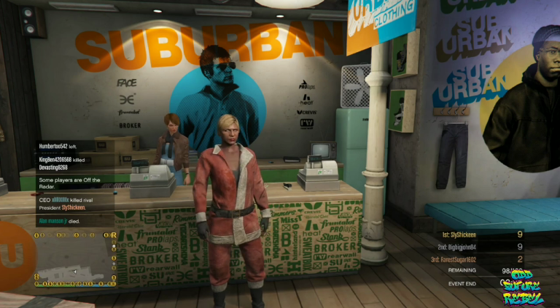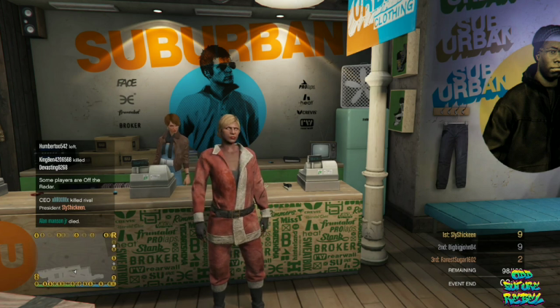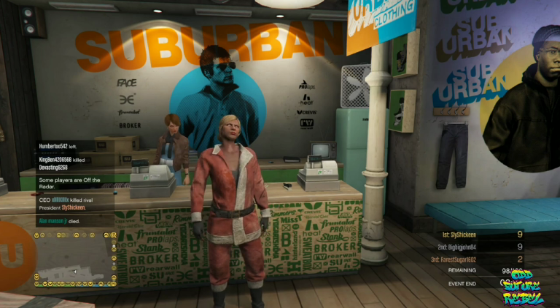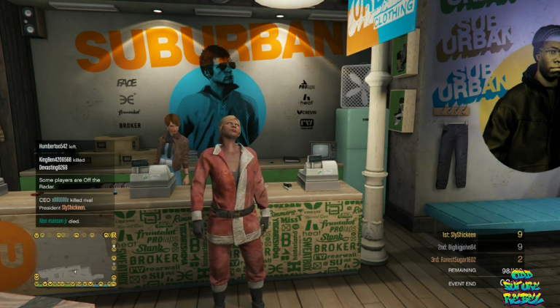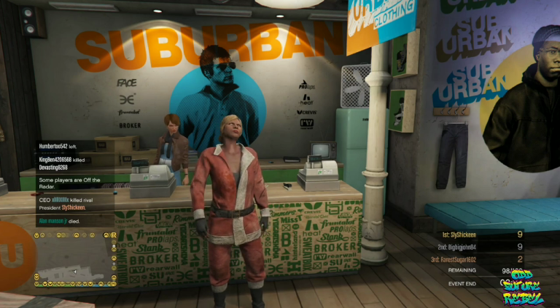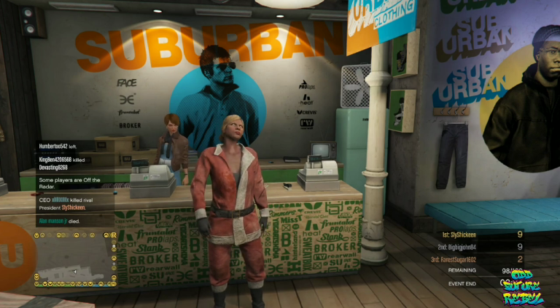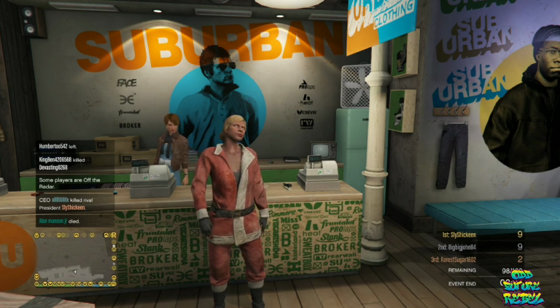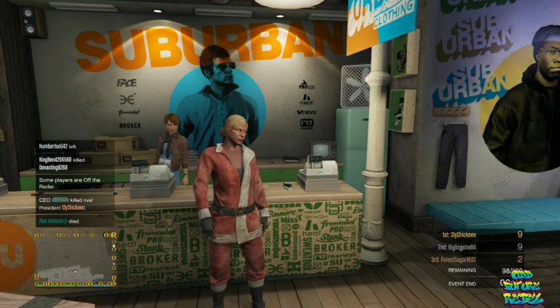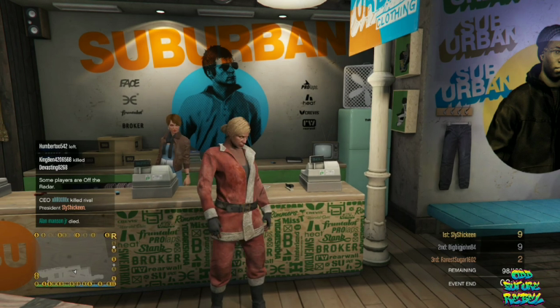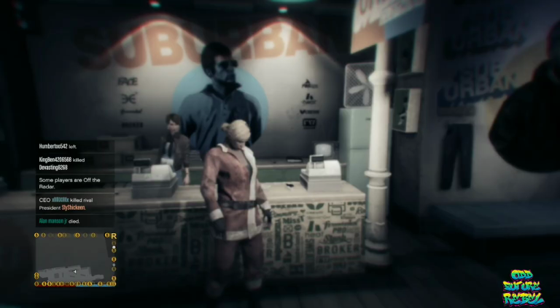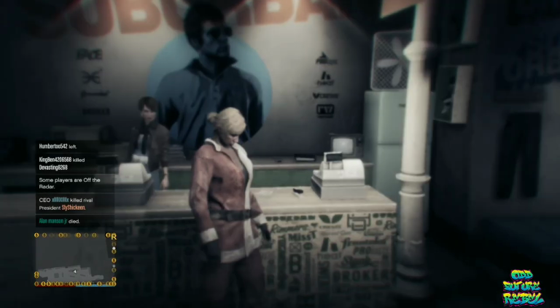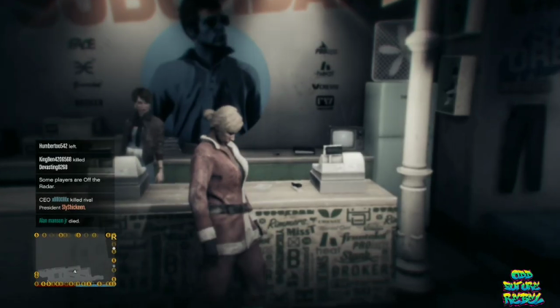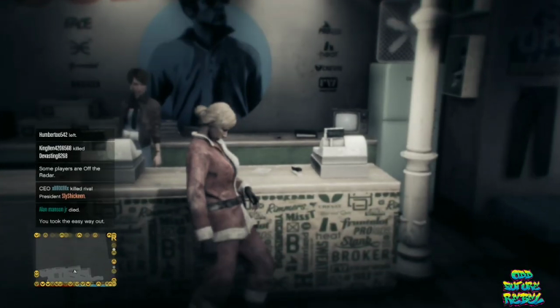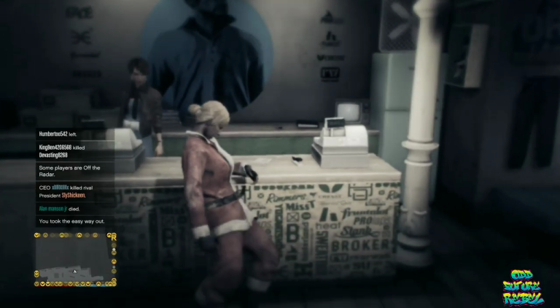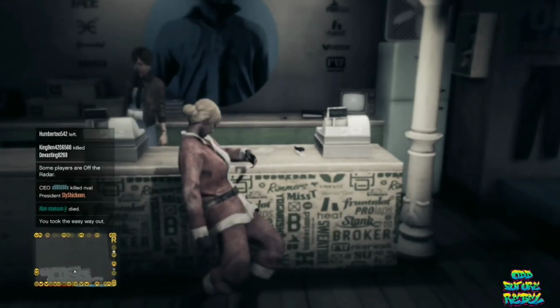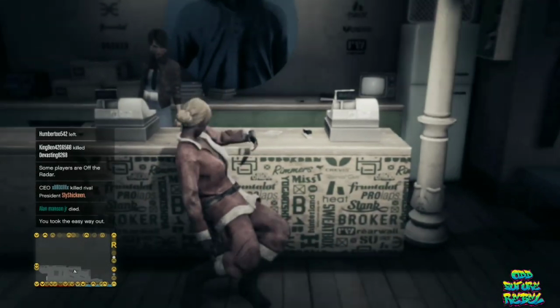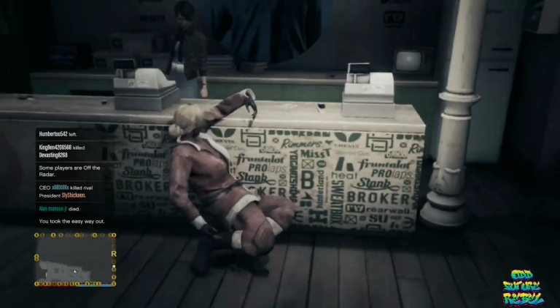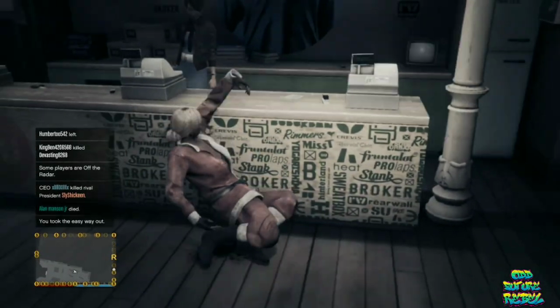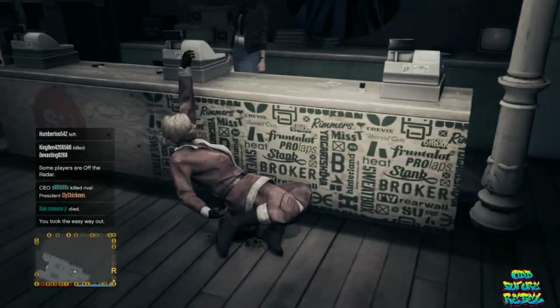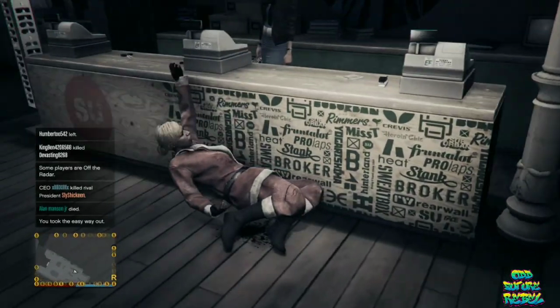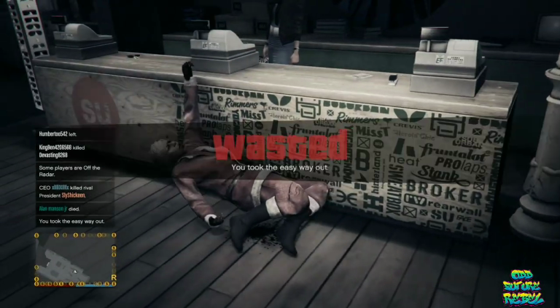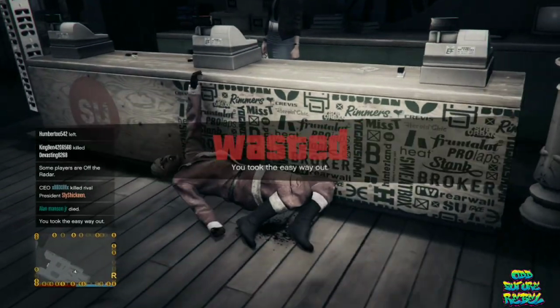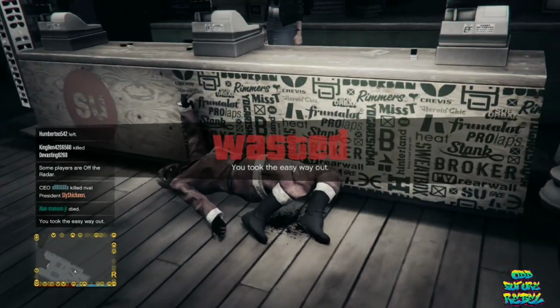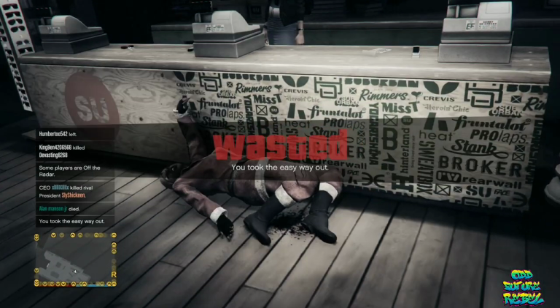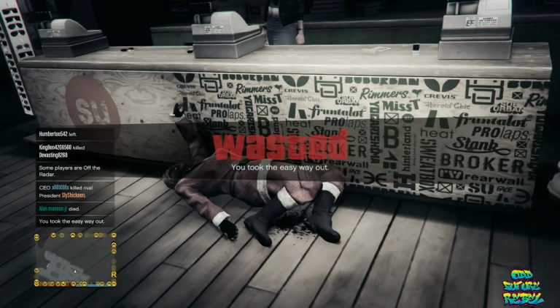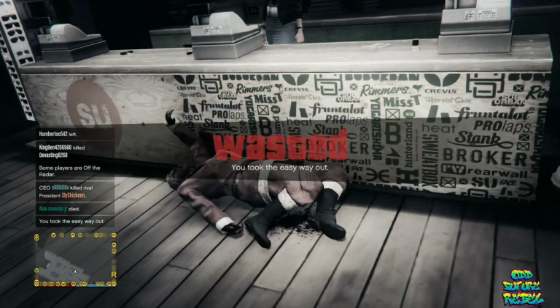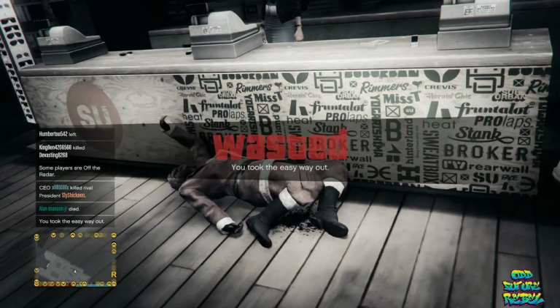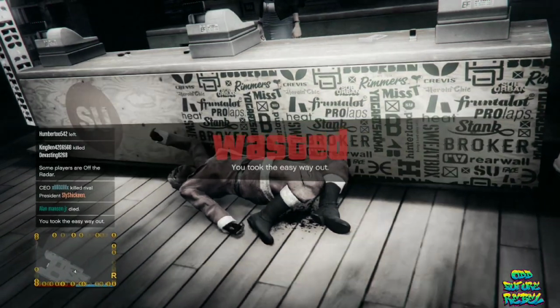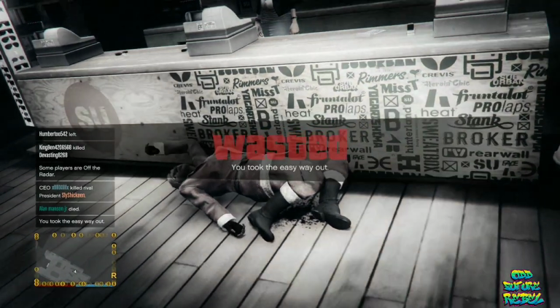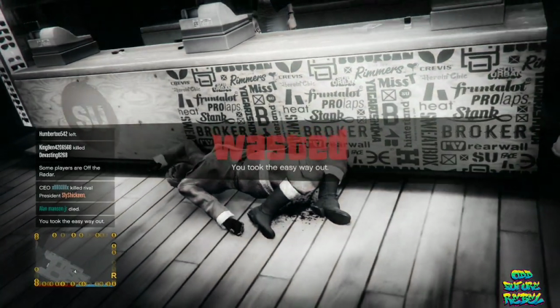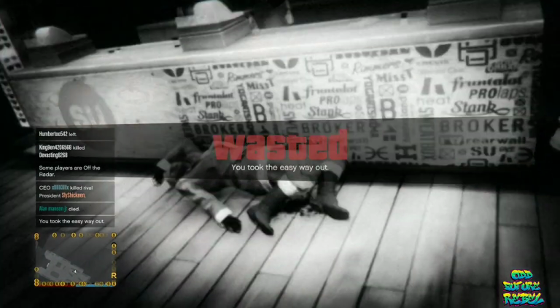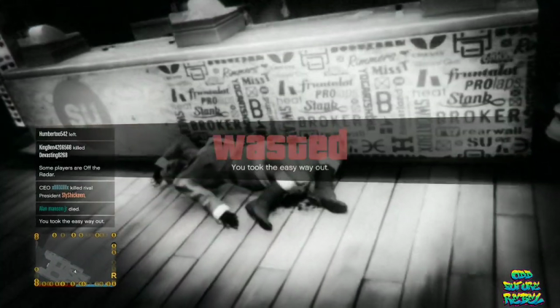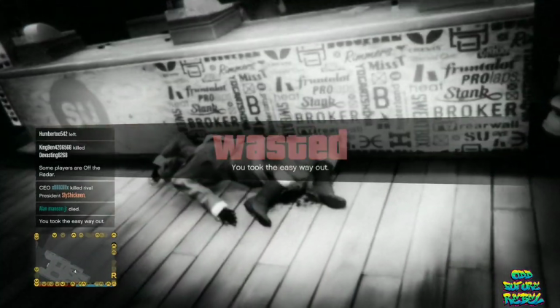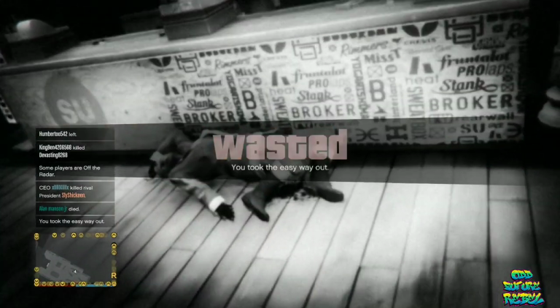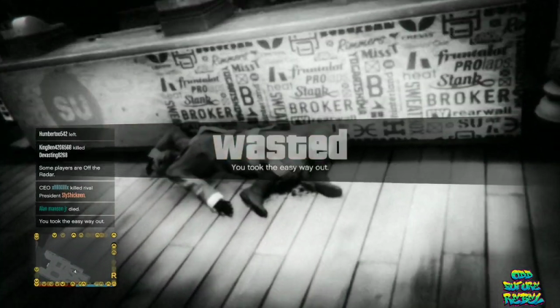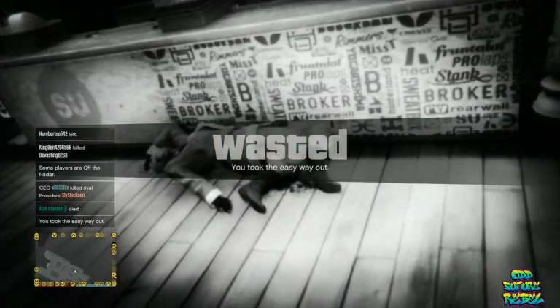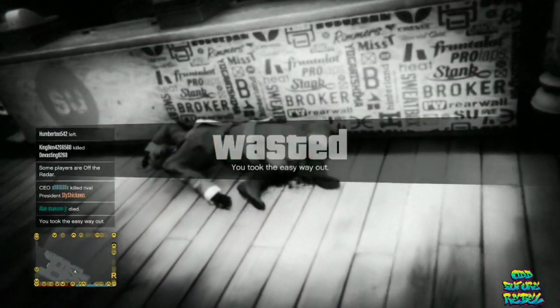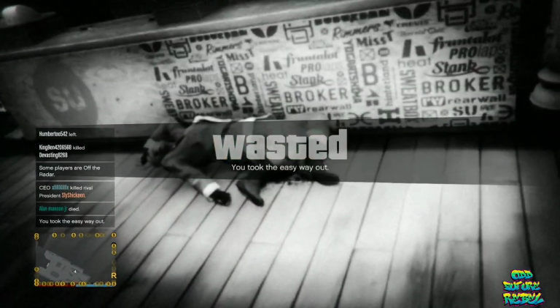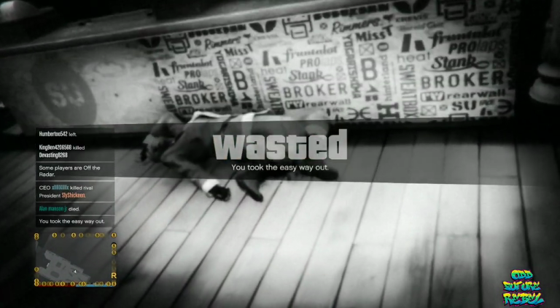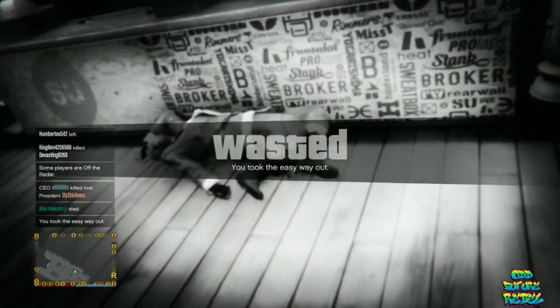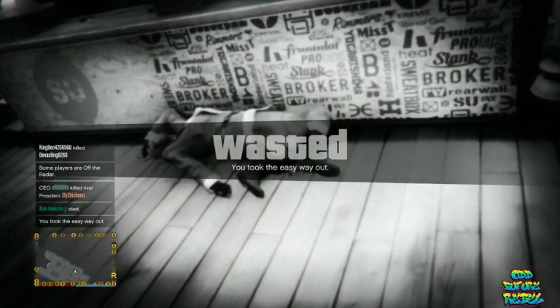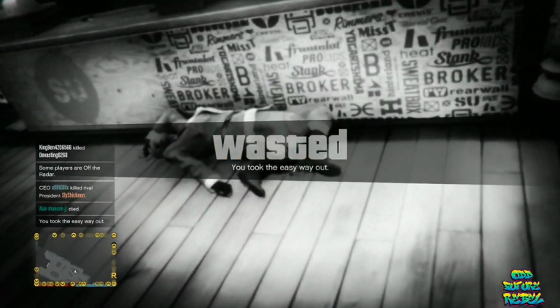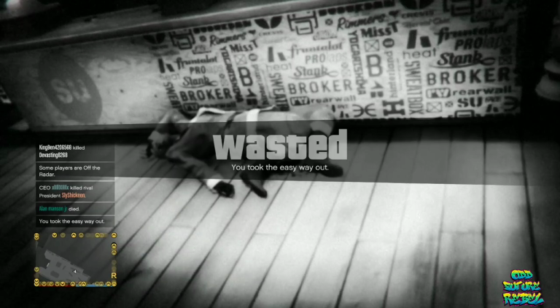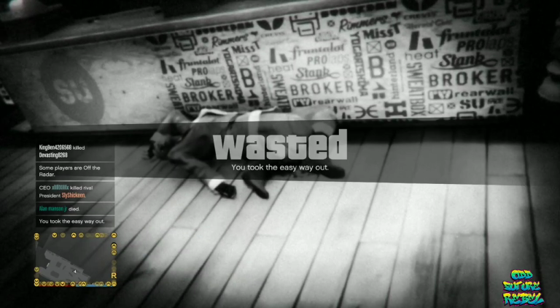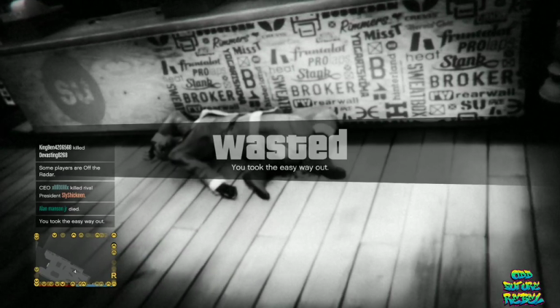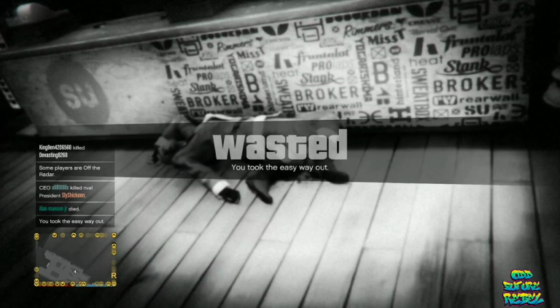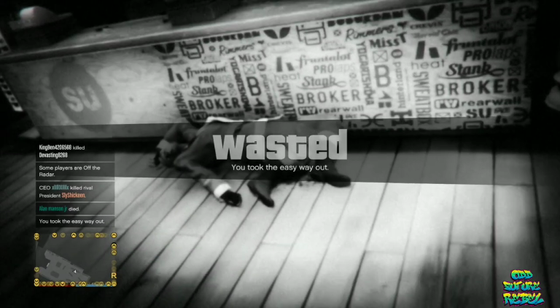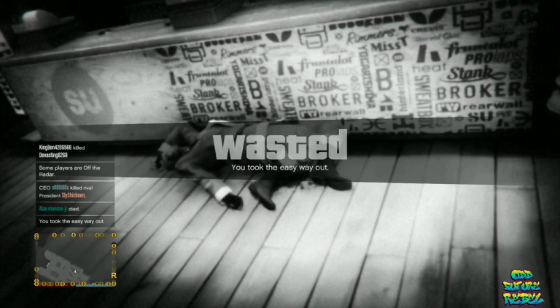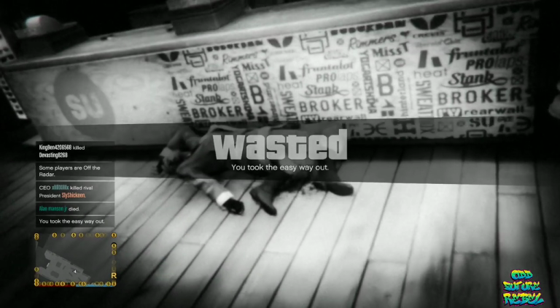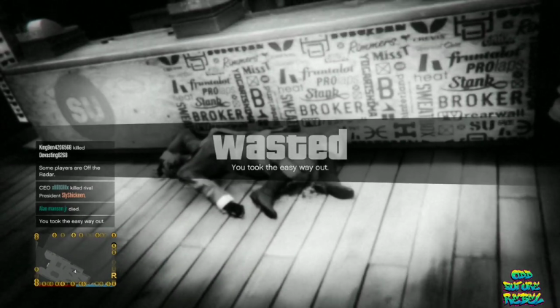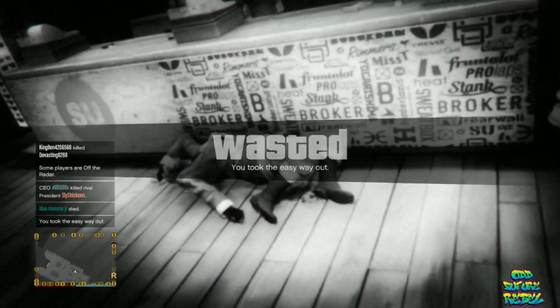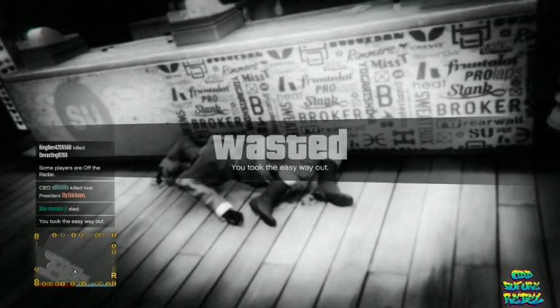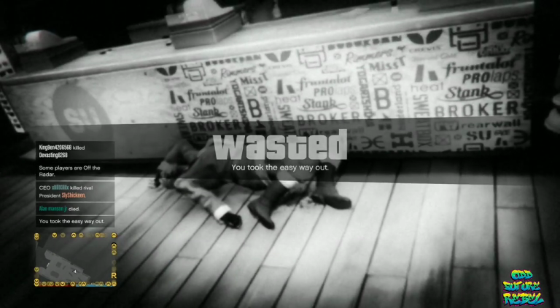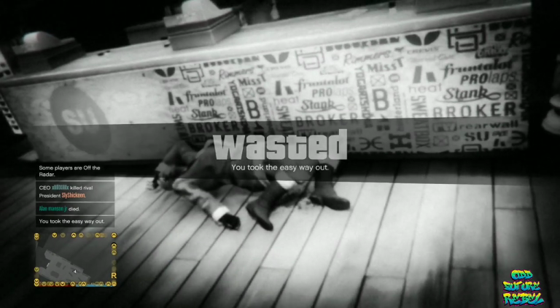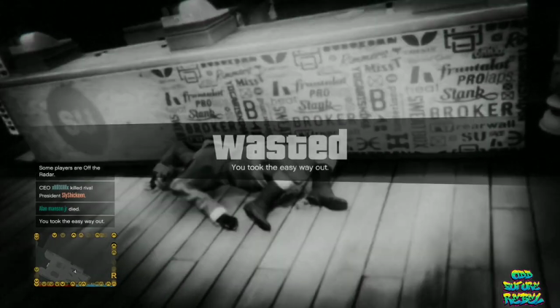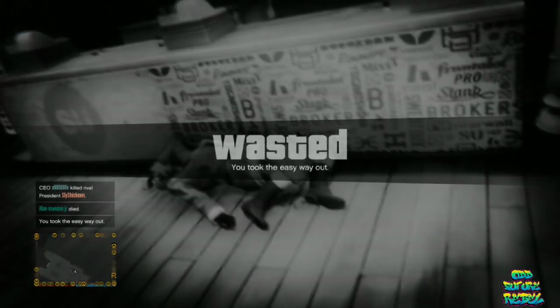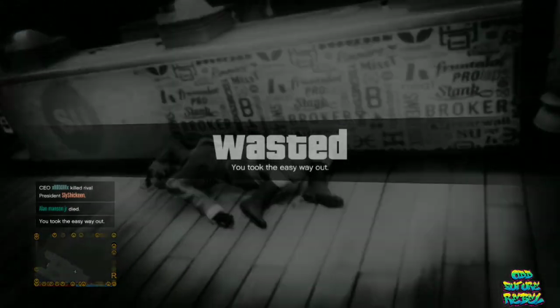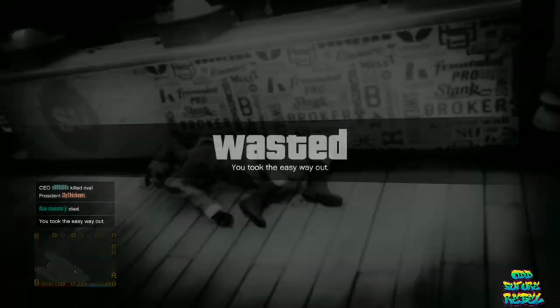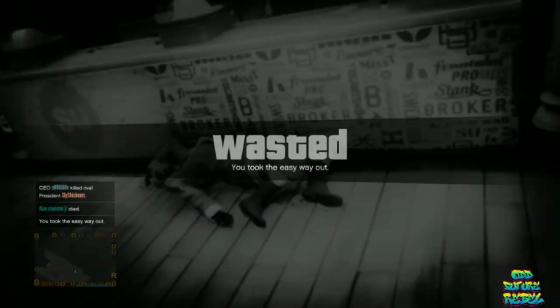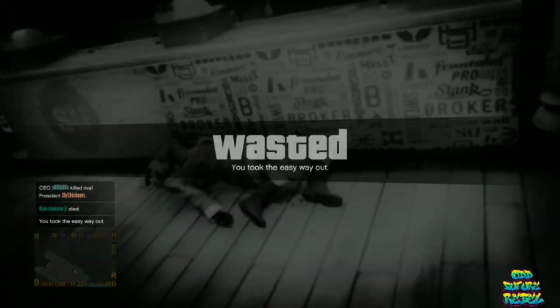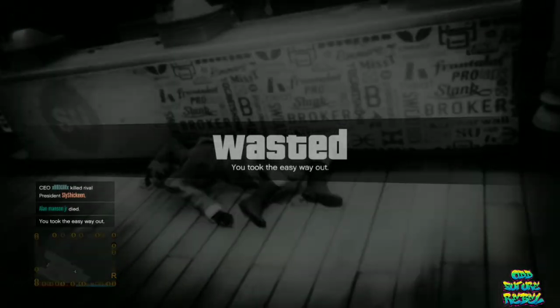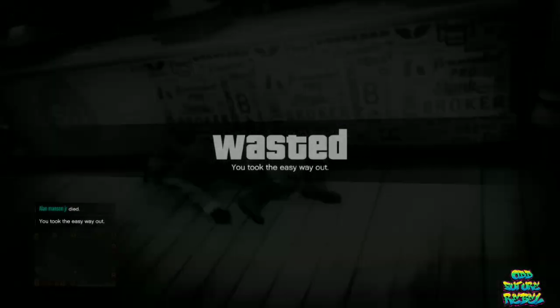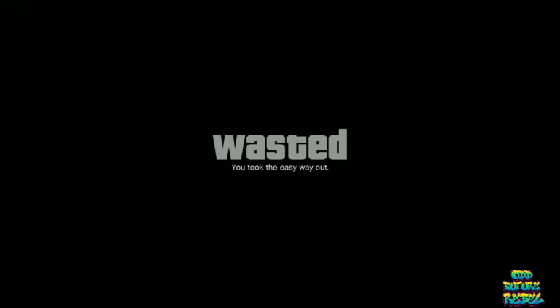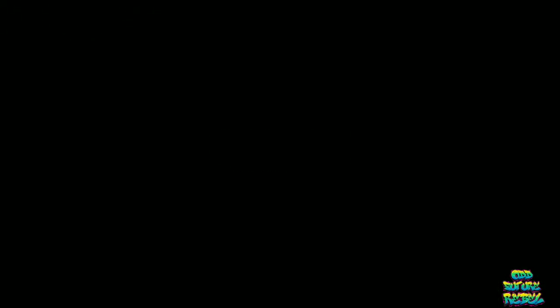Go back to the Santa costumes and on the last Santa costume outfit, purchase it and save it as an outfit on slot number four. Back out from the front counter, open up your interaction menu, and choose Easy Way Out. You should spawn outside of the clothing store and be back alive again.